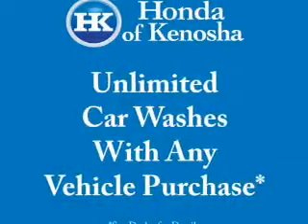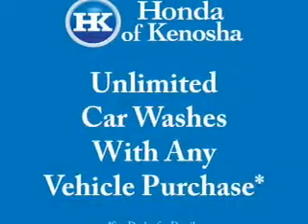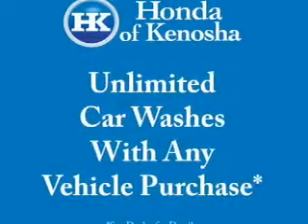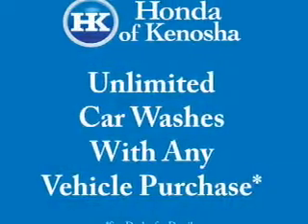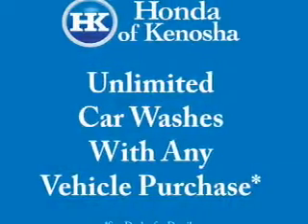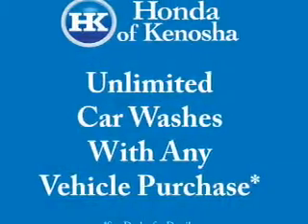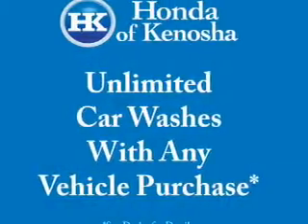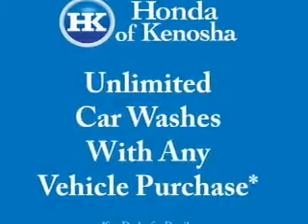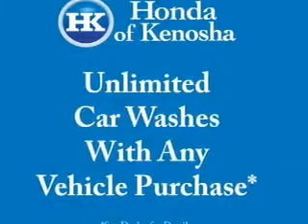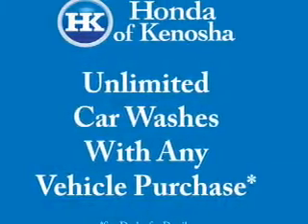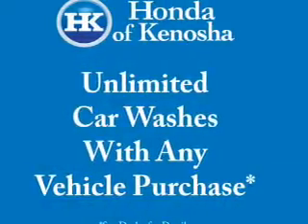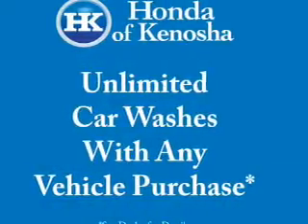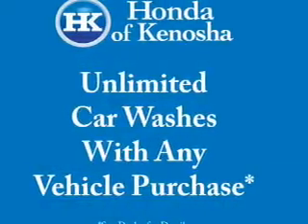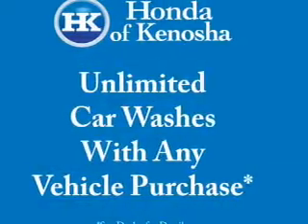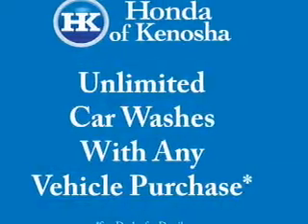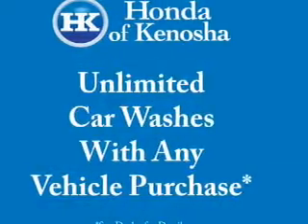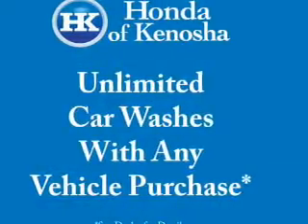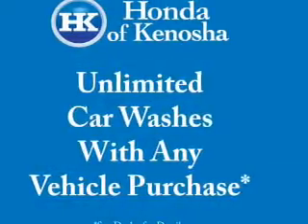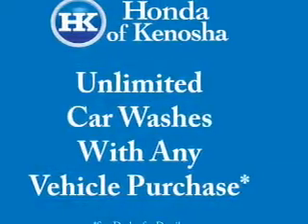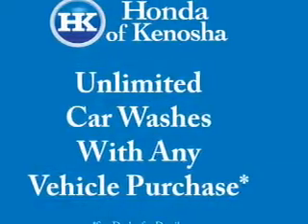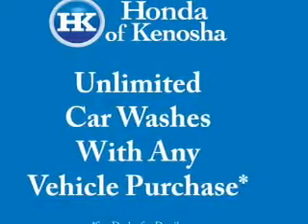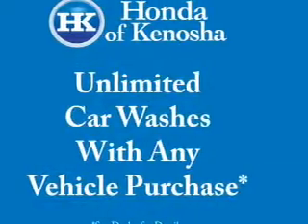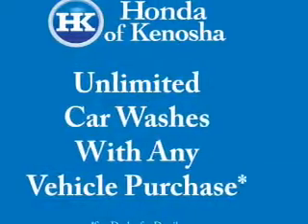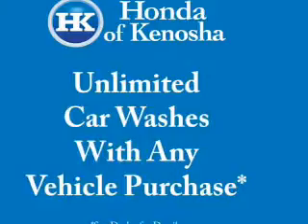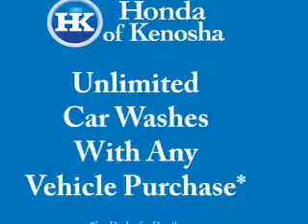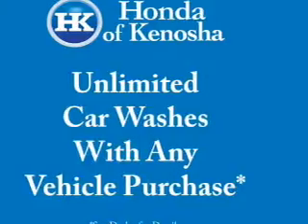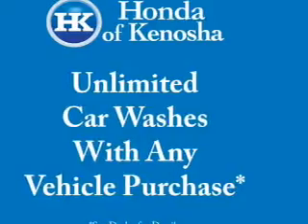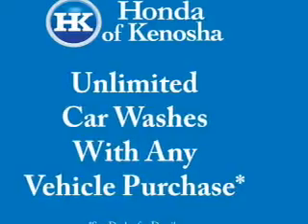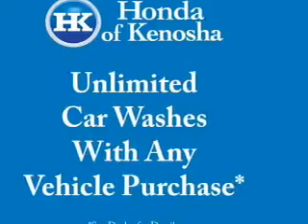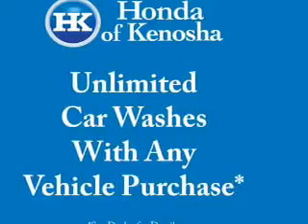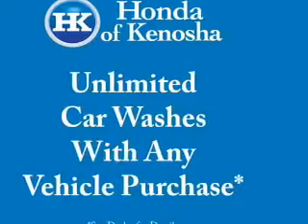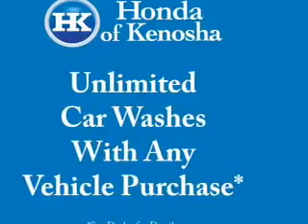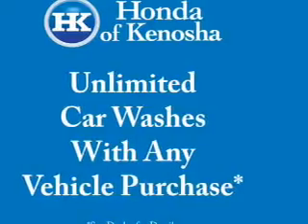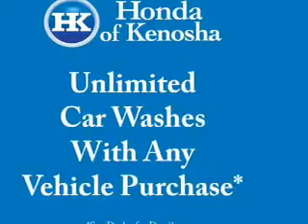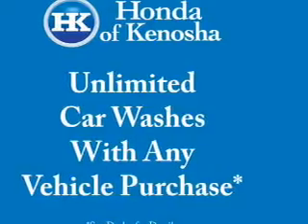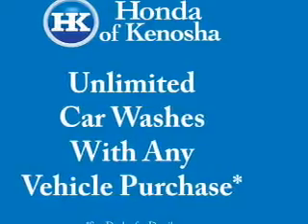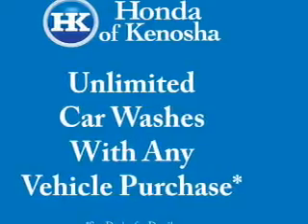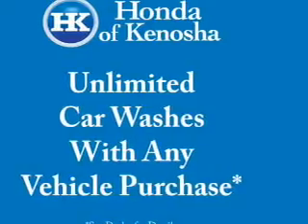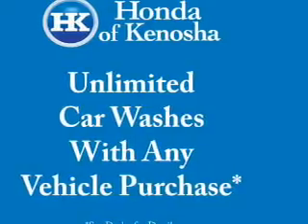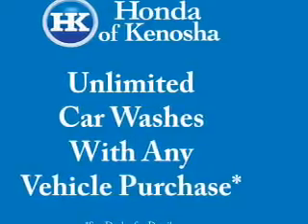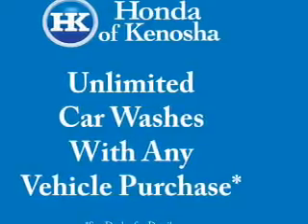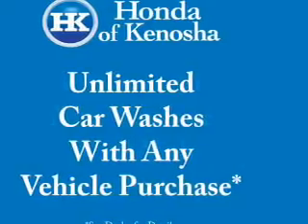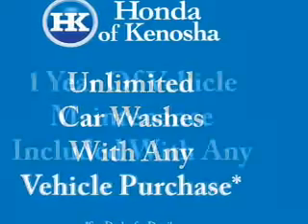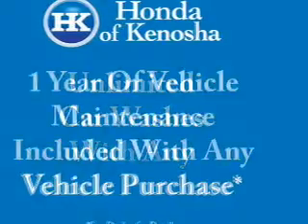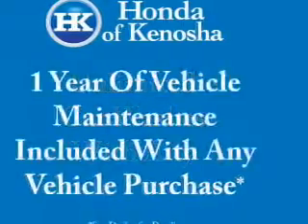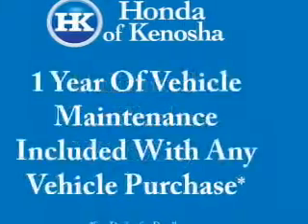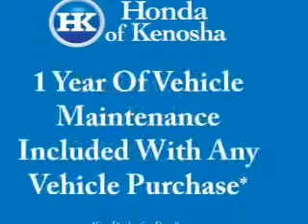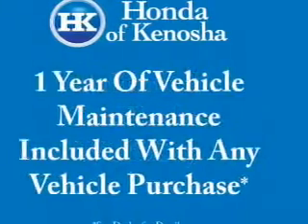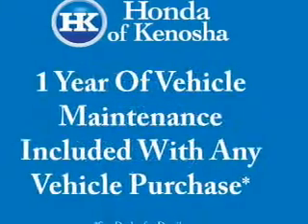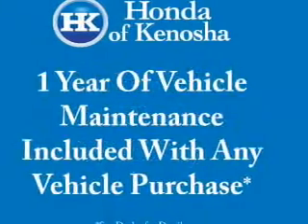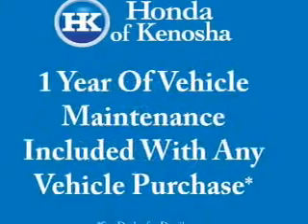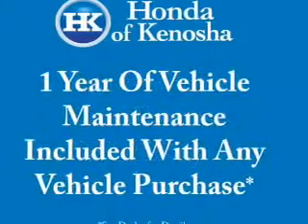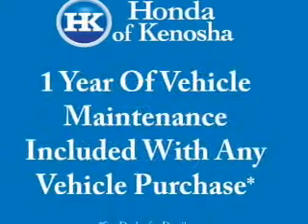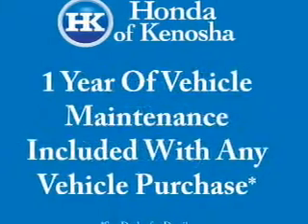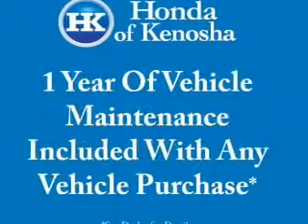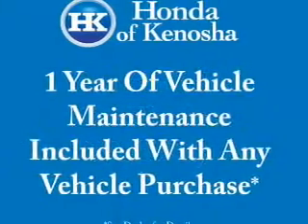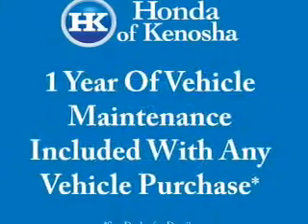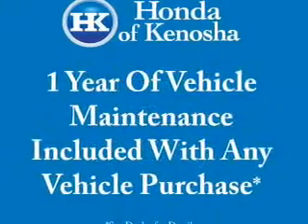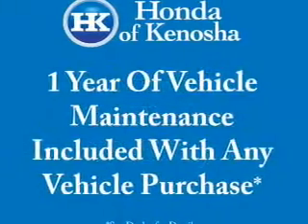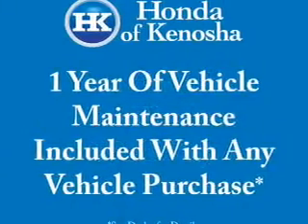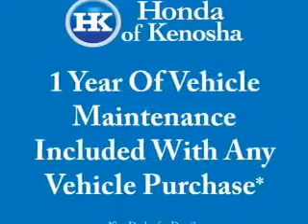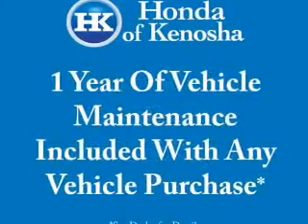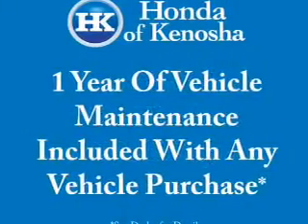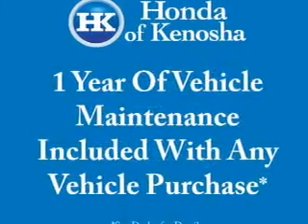Heated seats make cold-weather driving more endurable. Enjoy the comfort of dual-temperature controls. Let the outside in with a power convertible look.